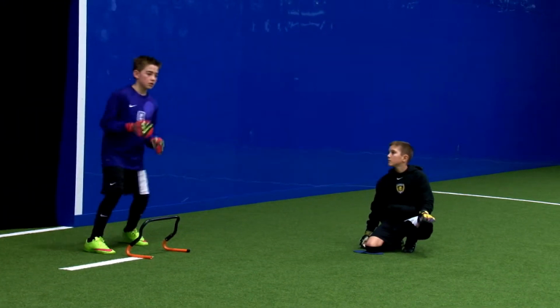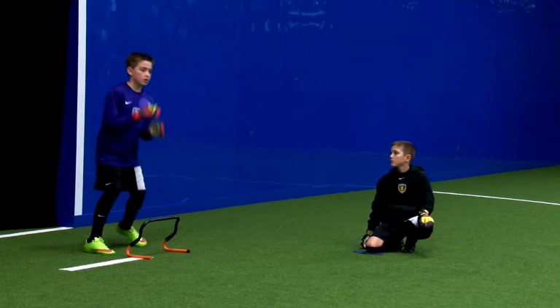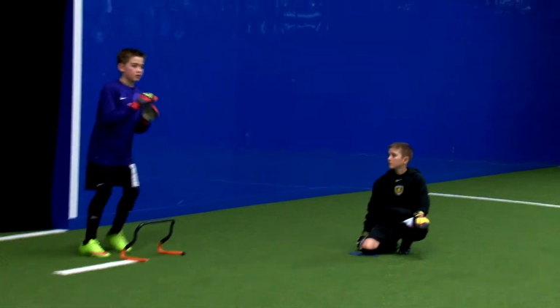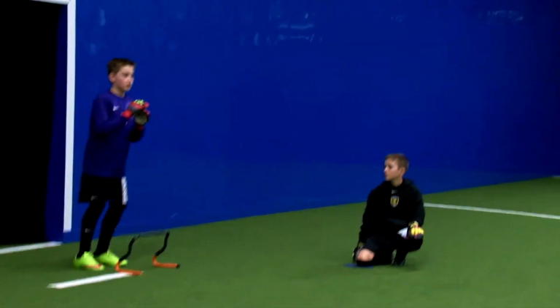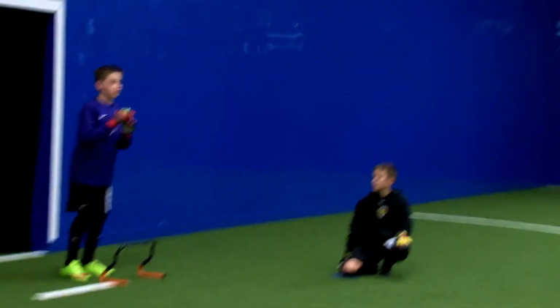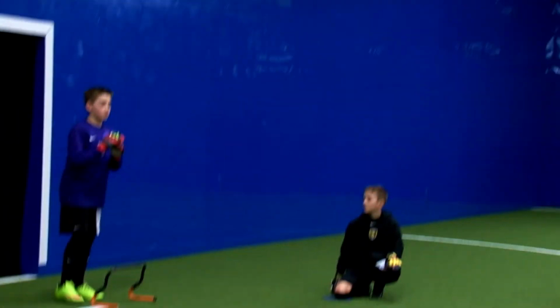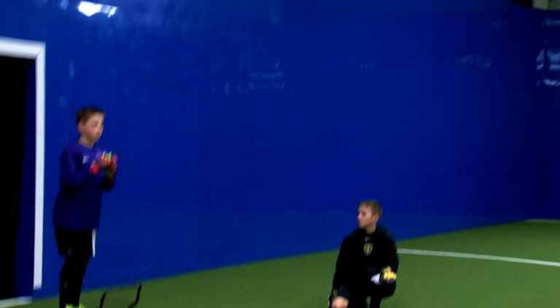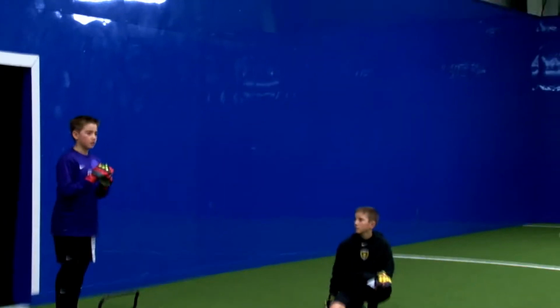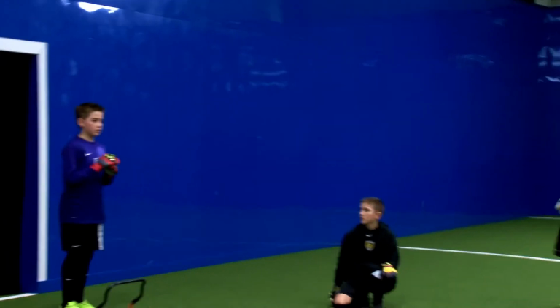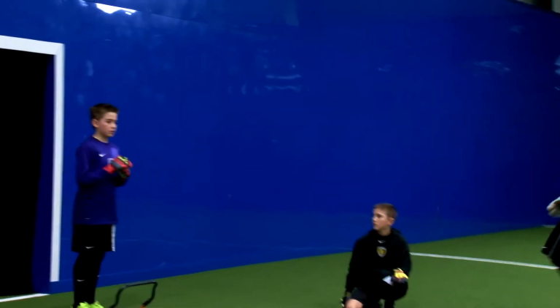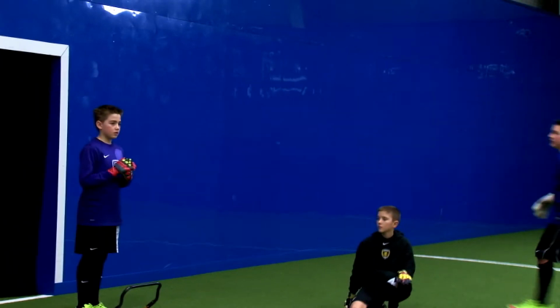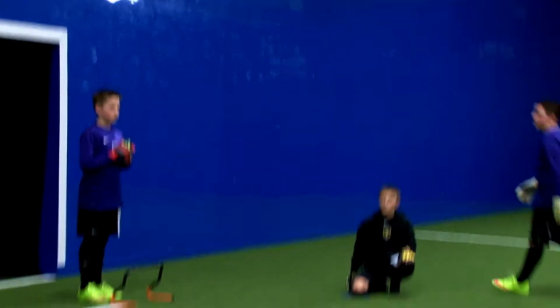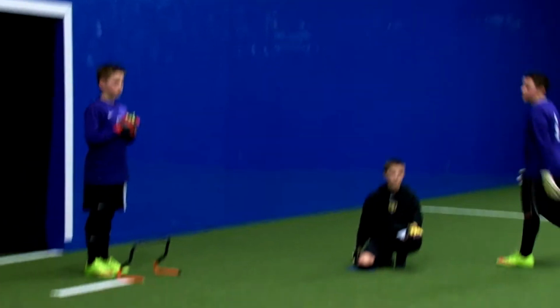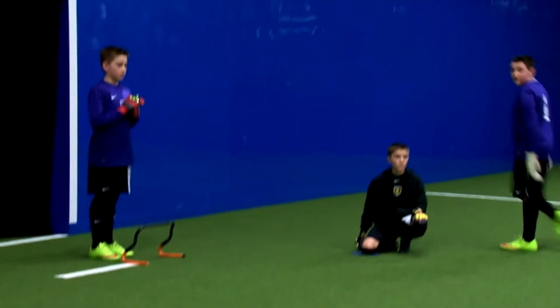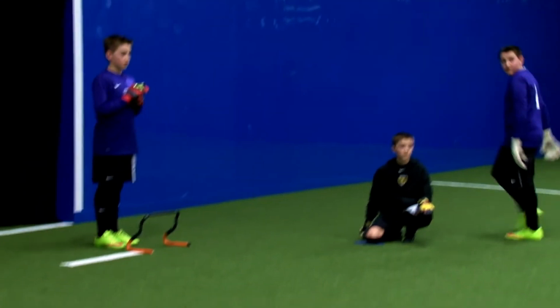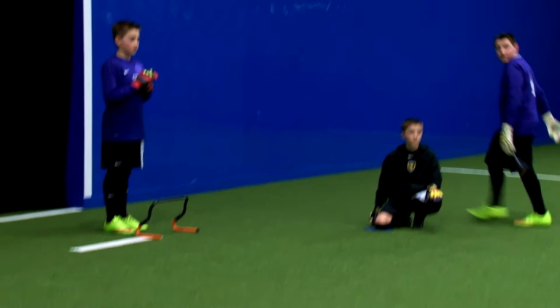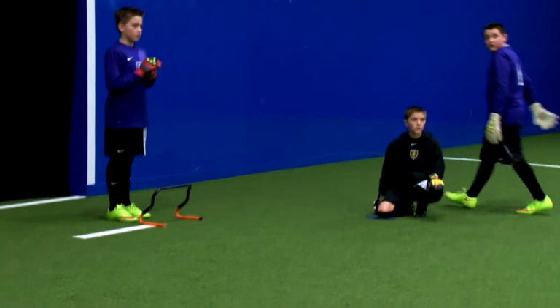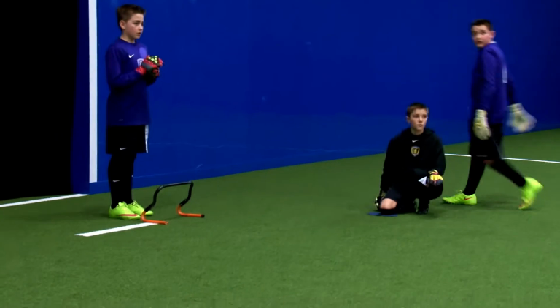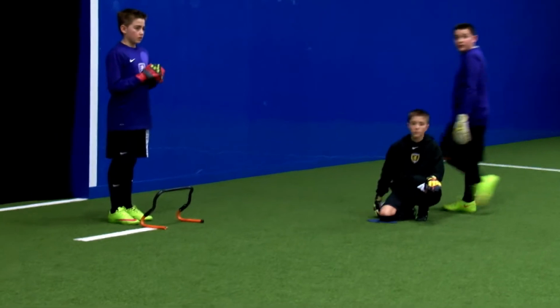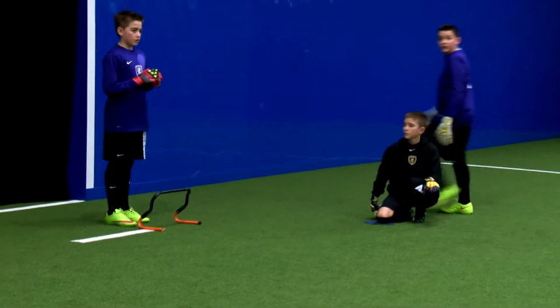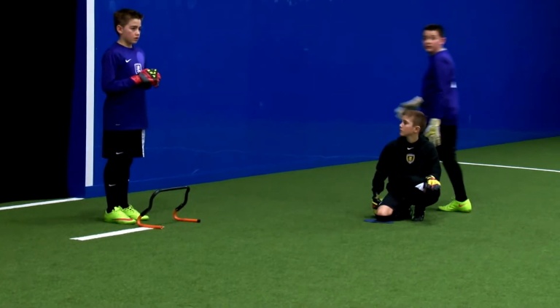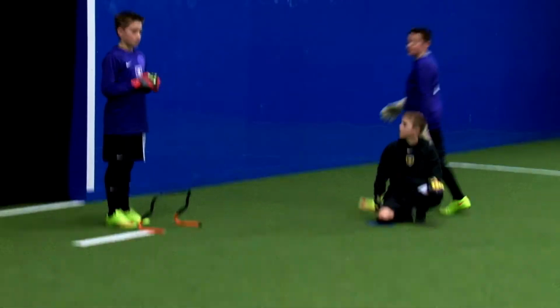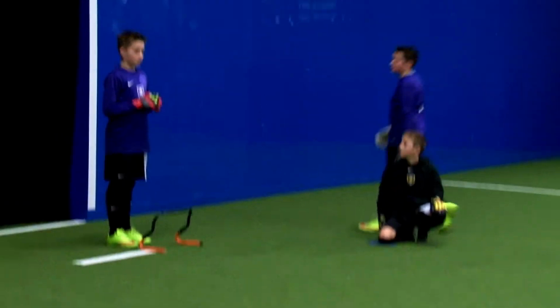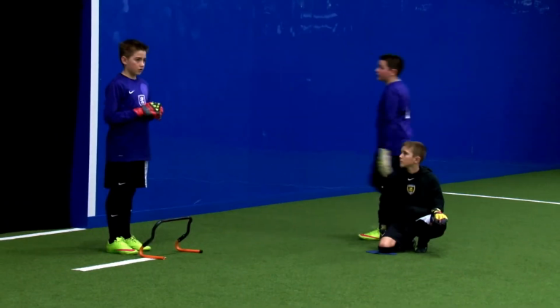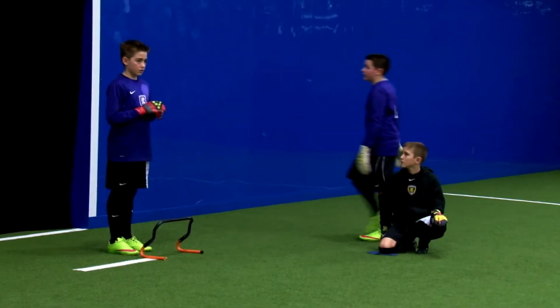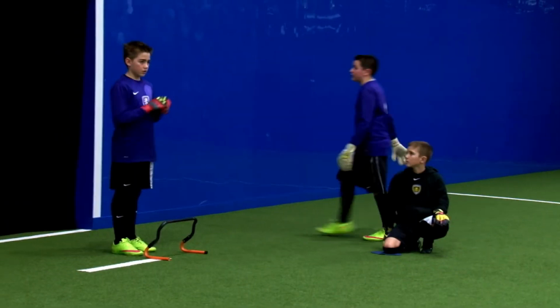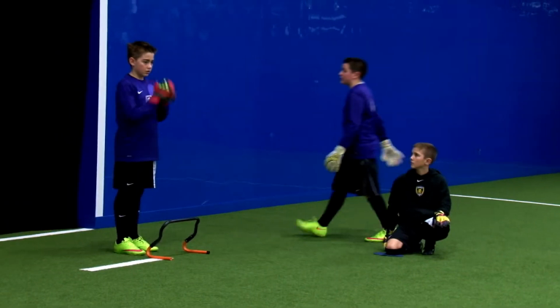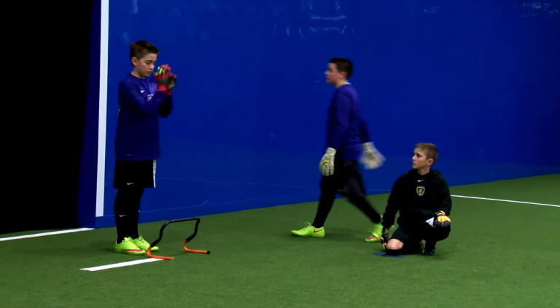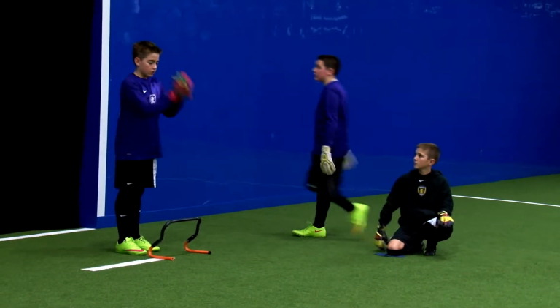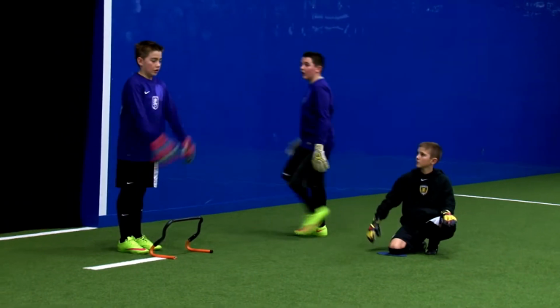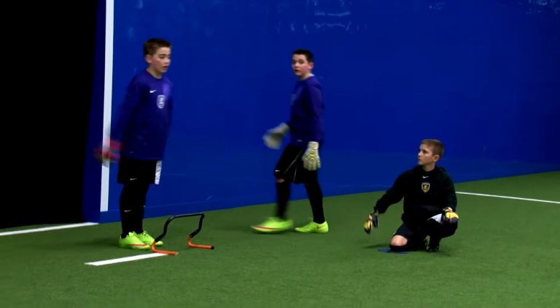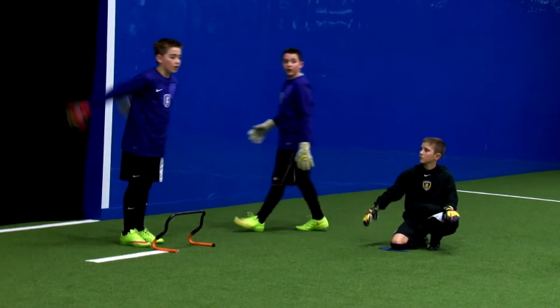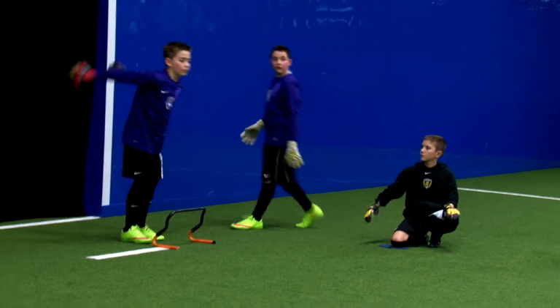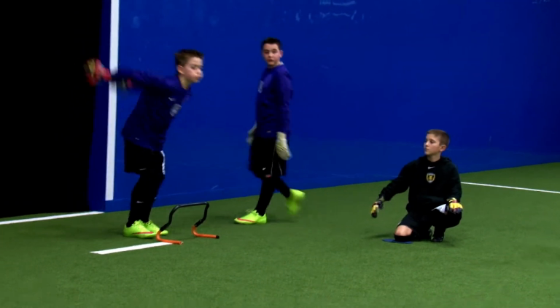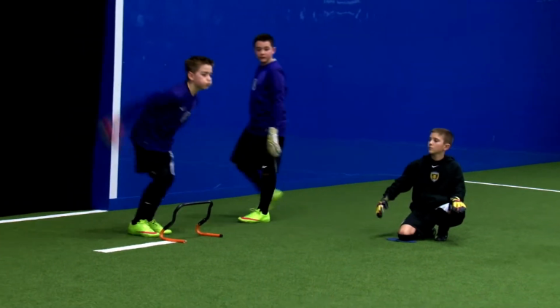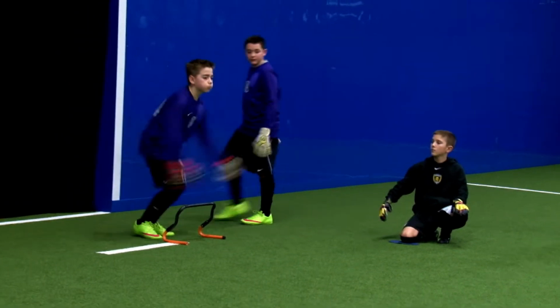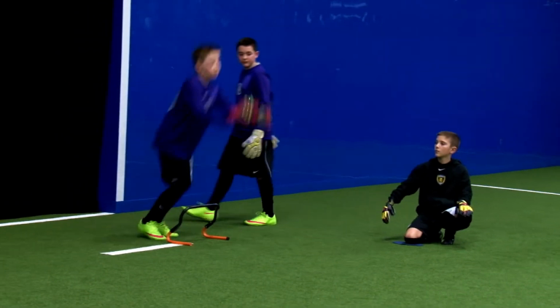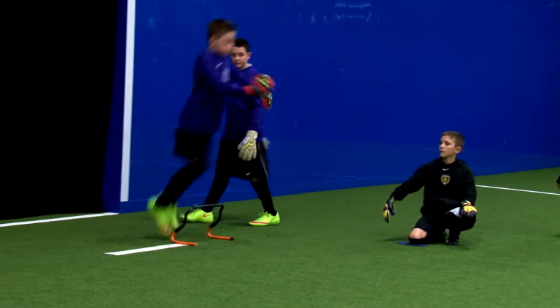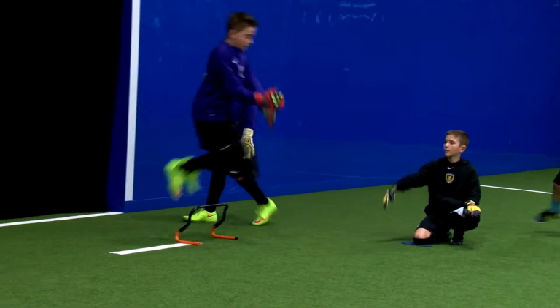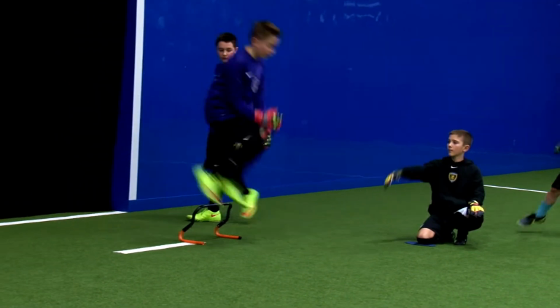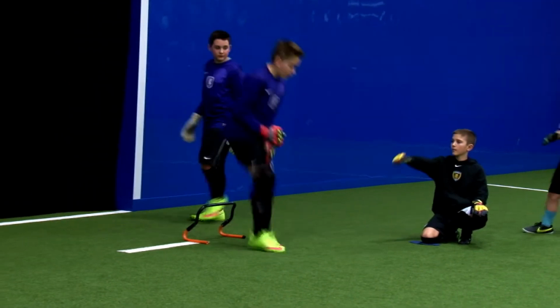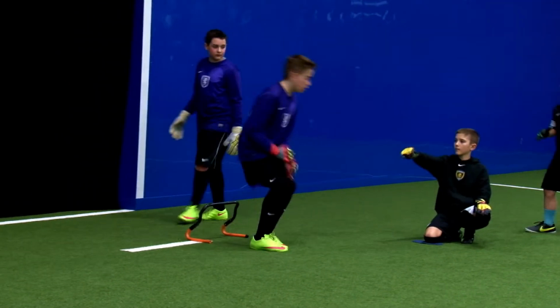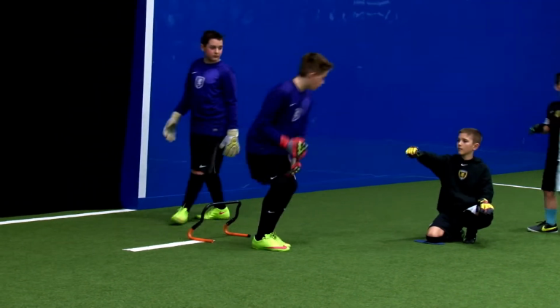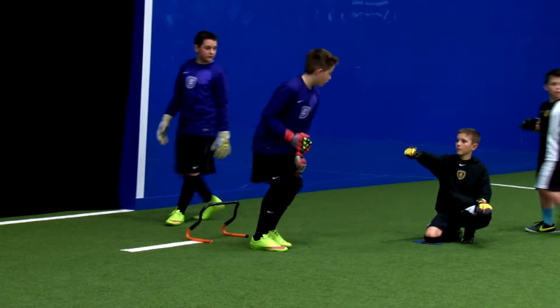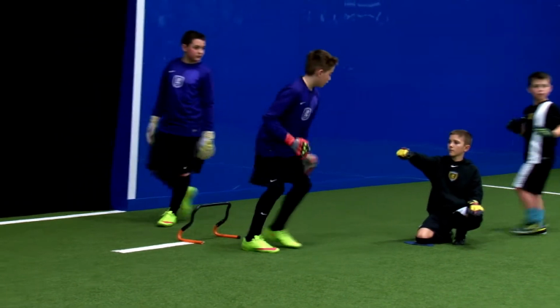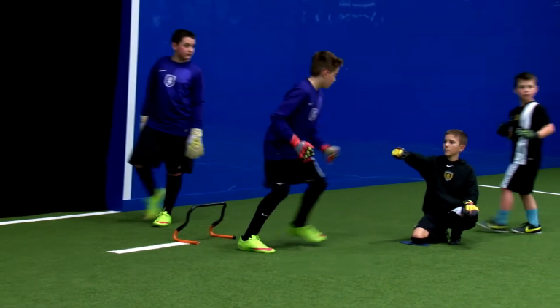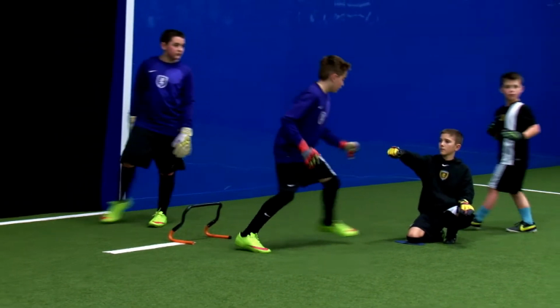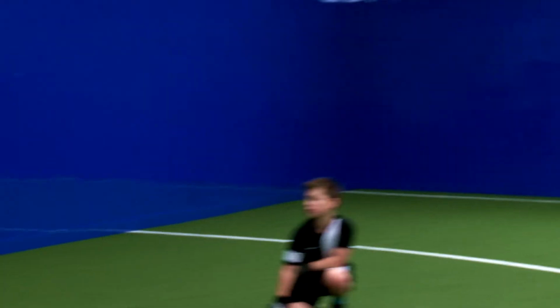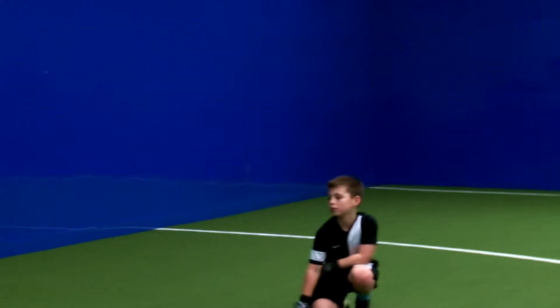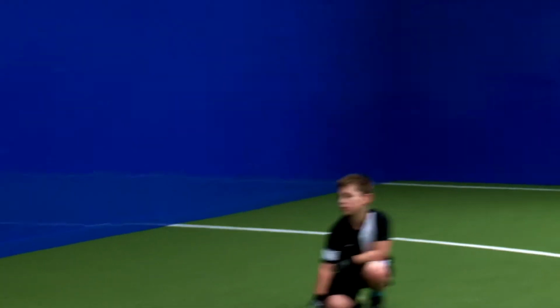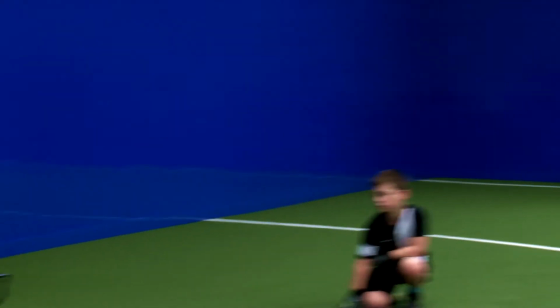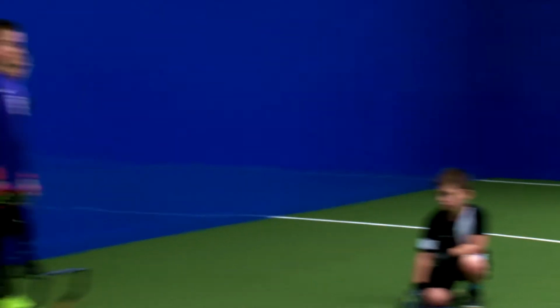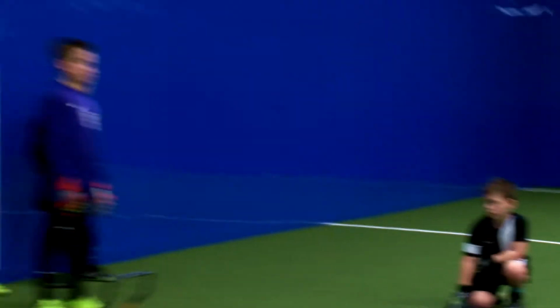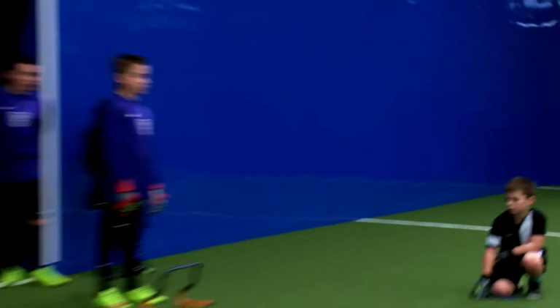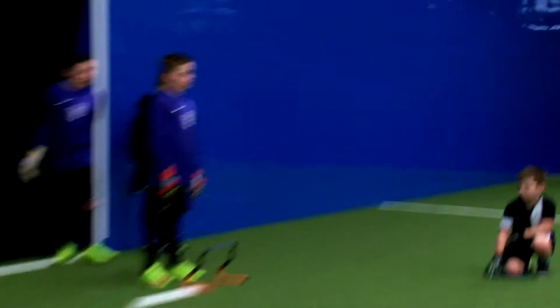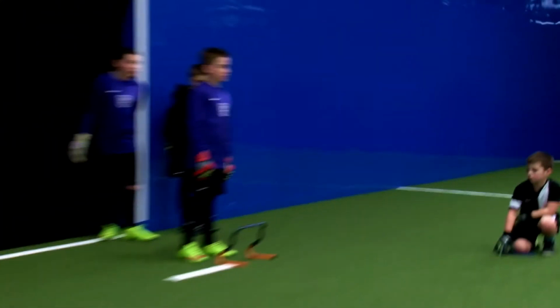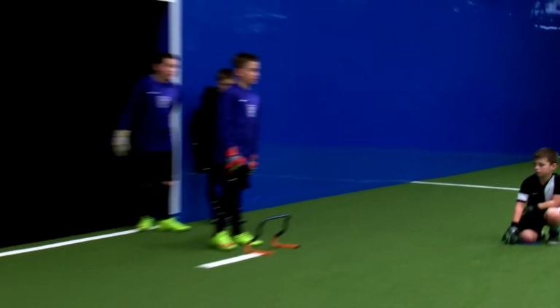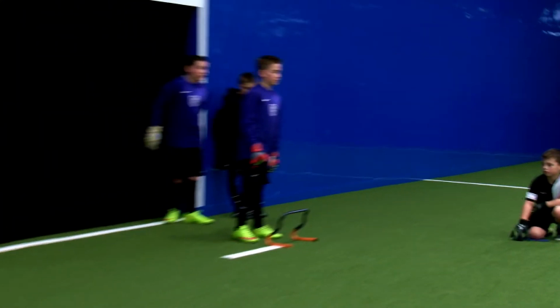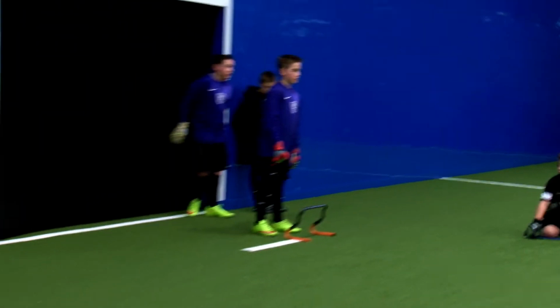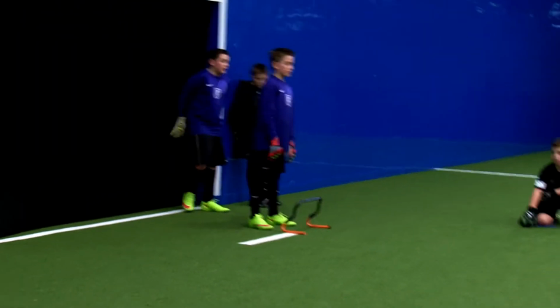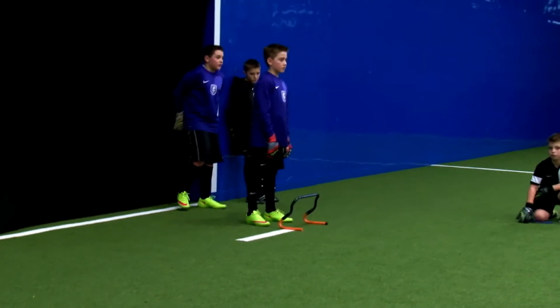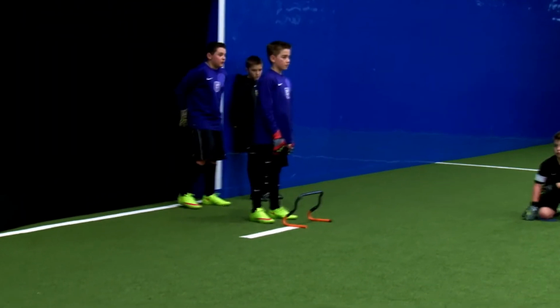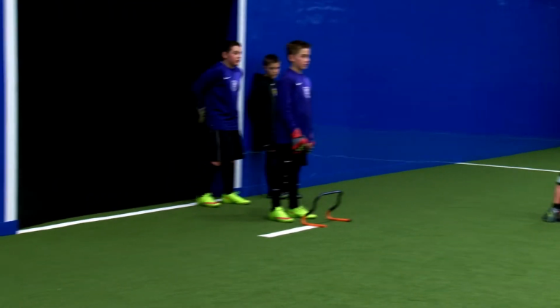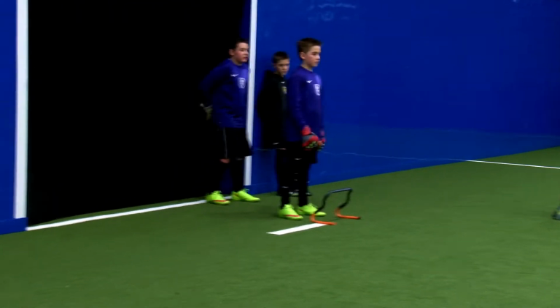One thing on our footwork: when we hop over this hurdle, our feet are behind the hurdle shoulder width apart. That's our set position.